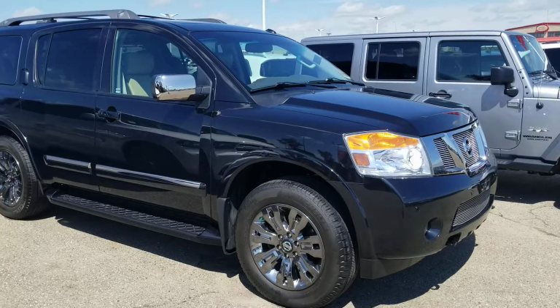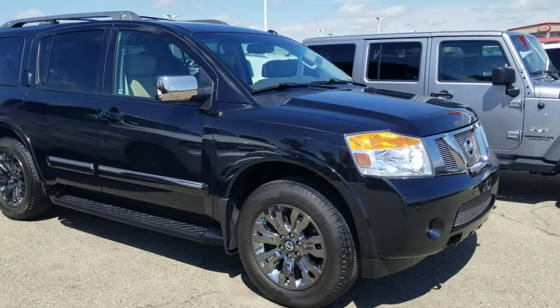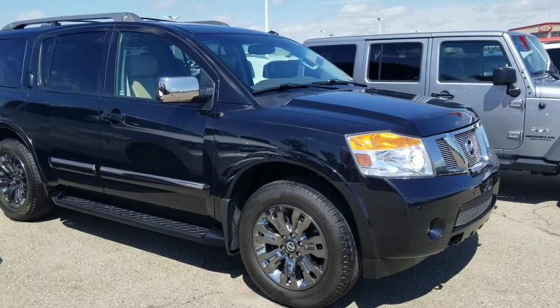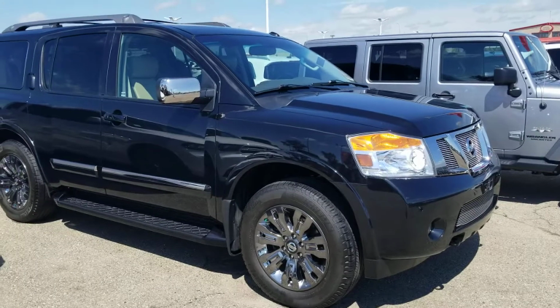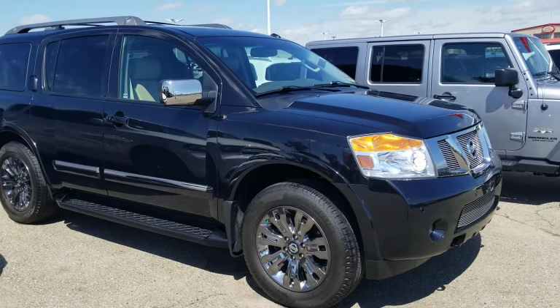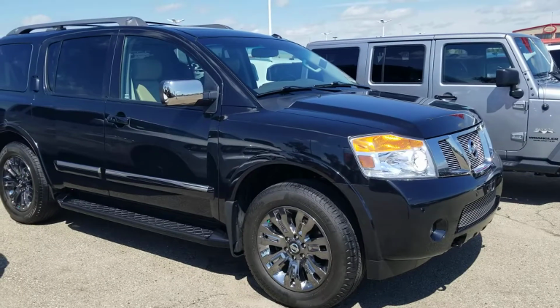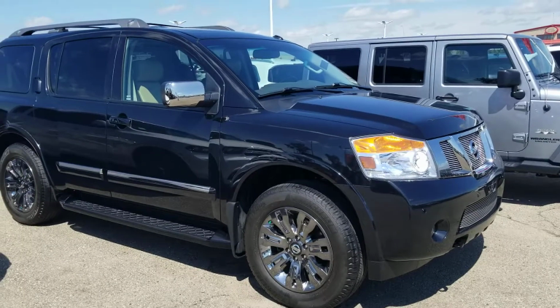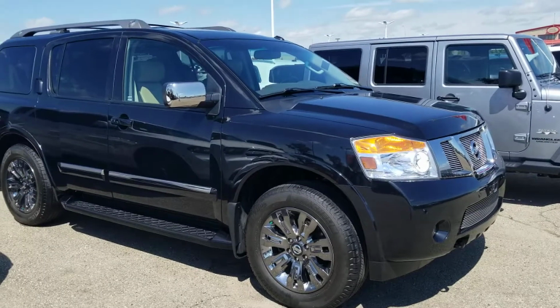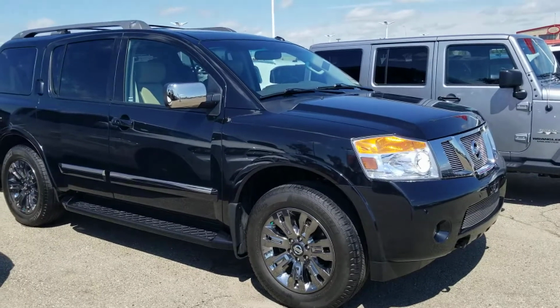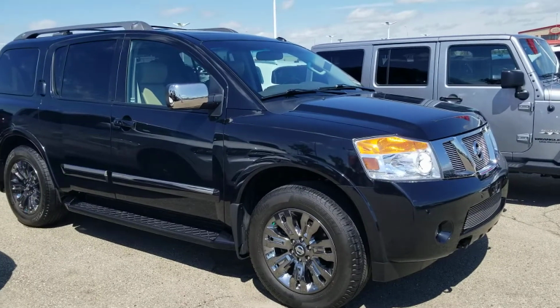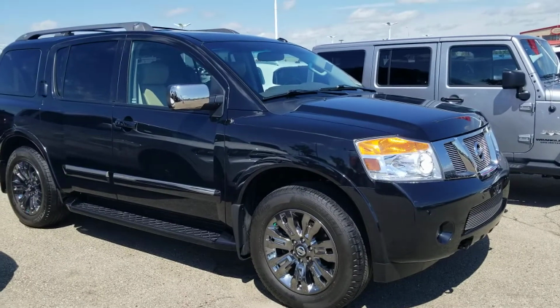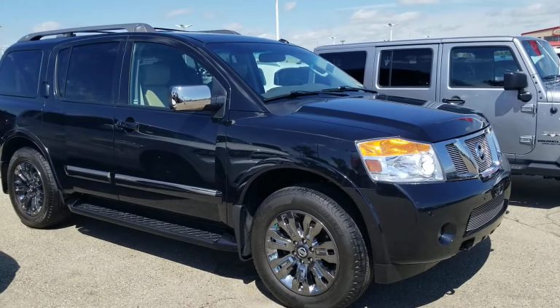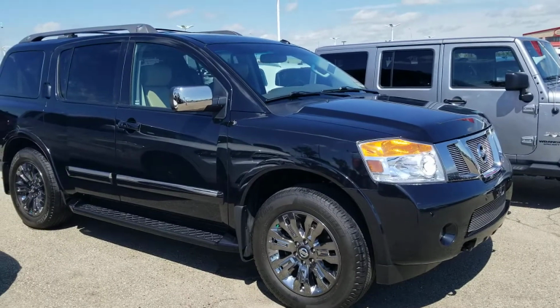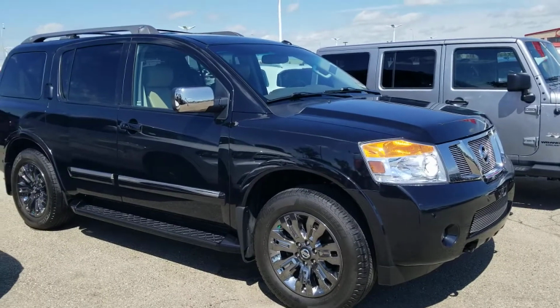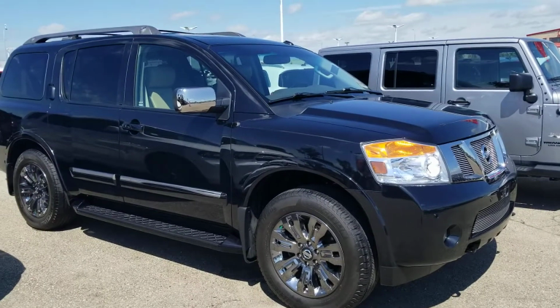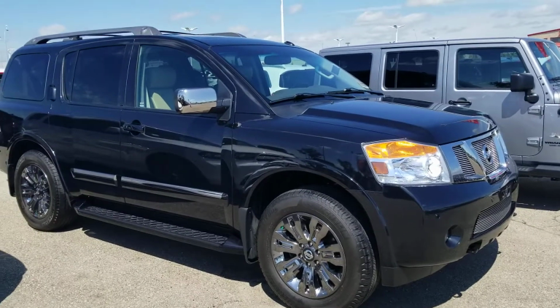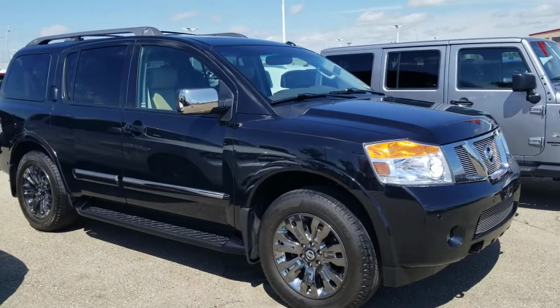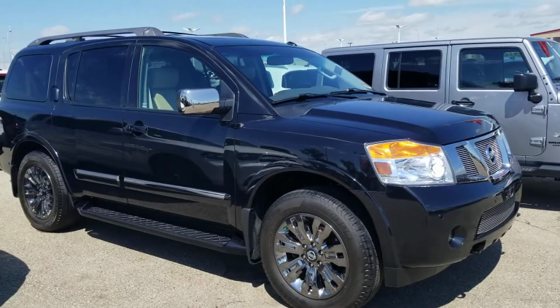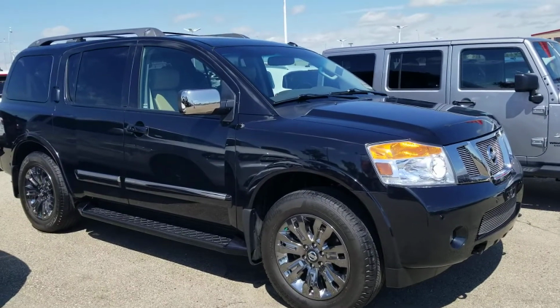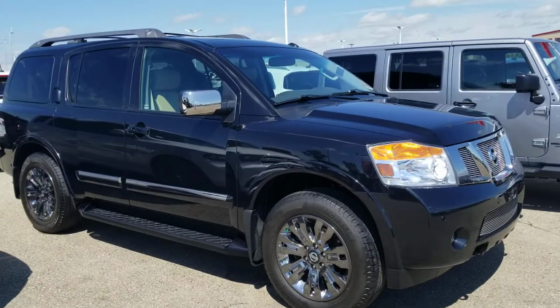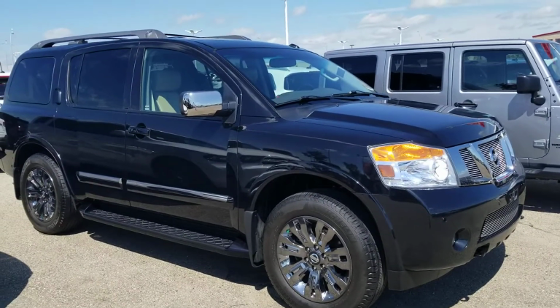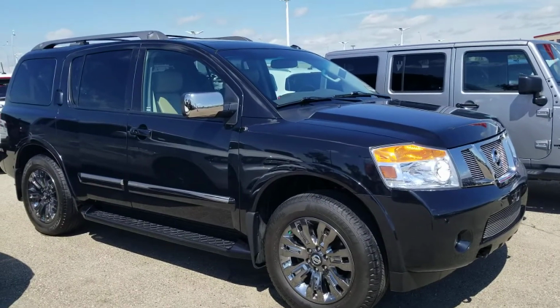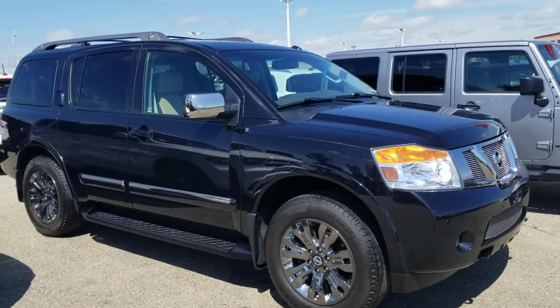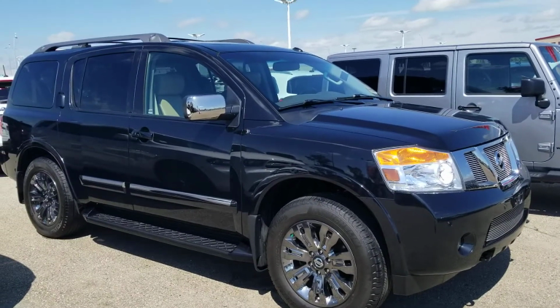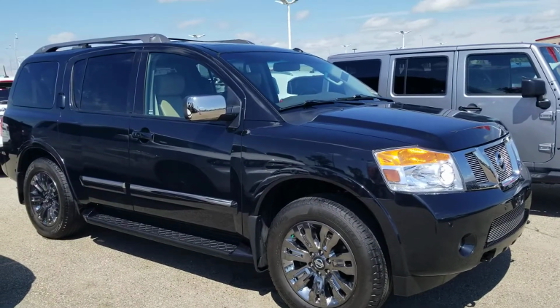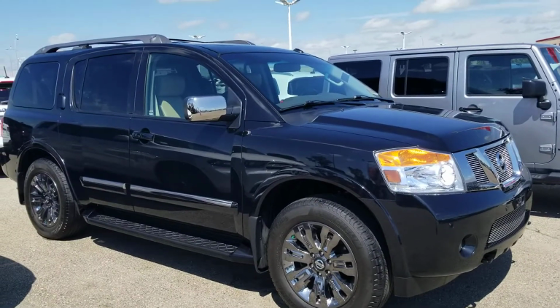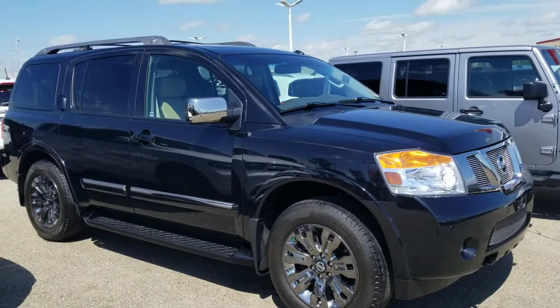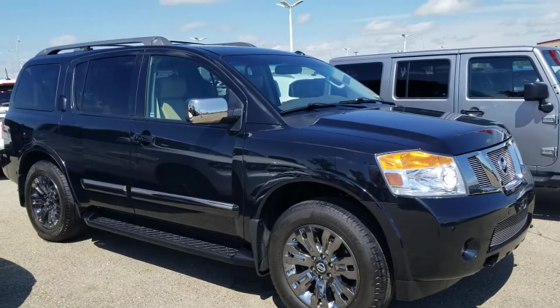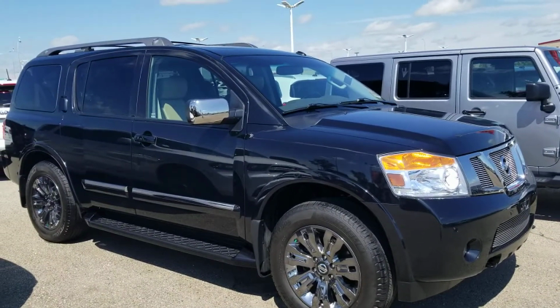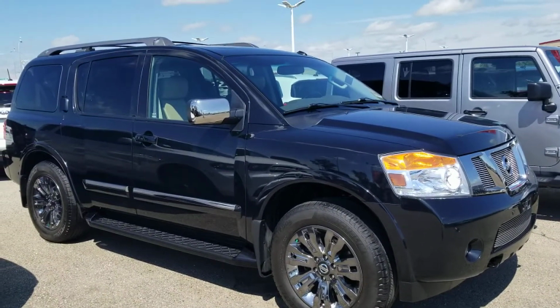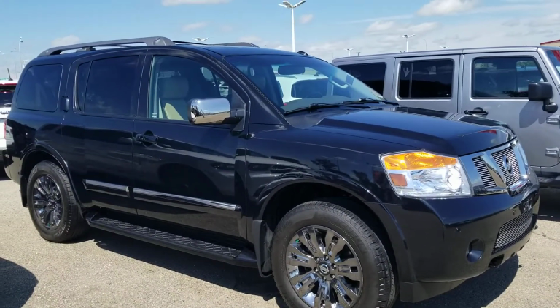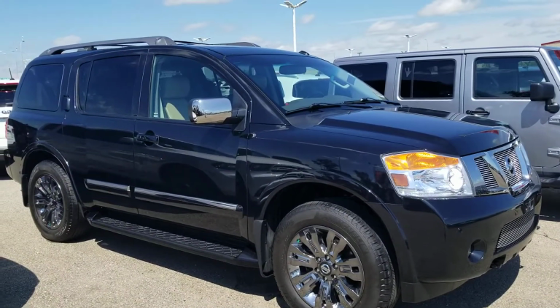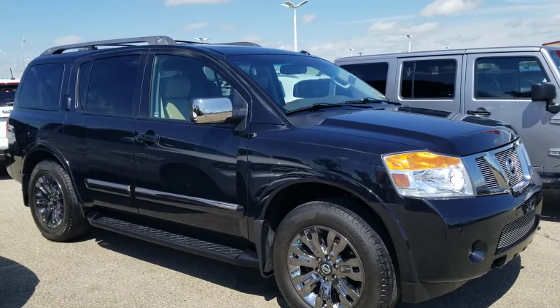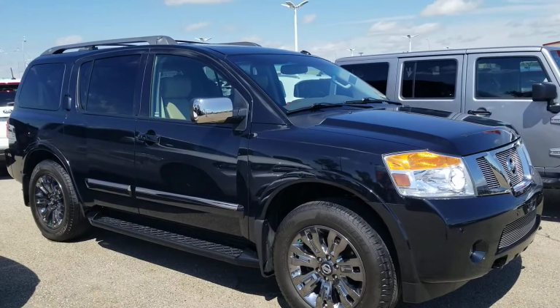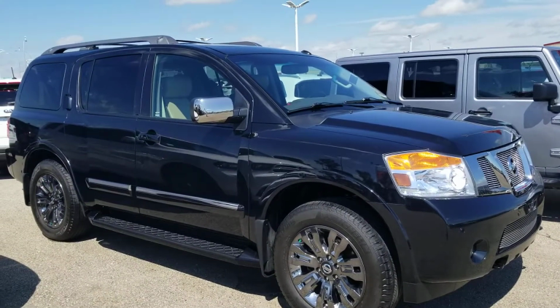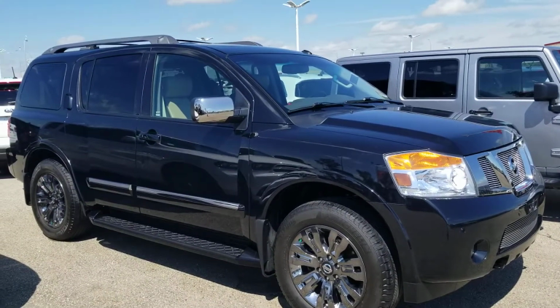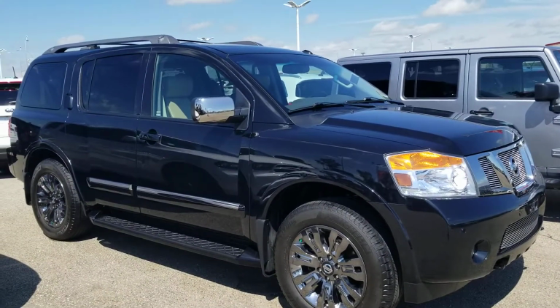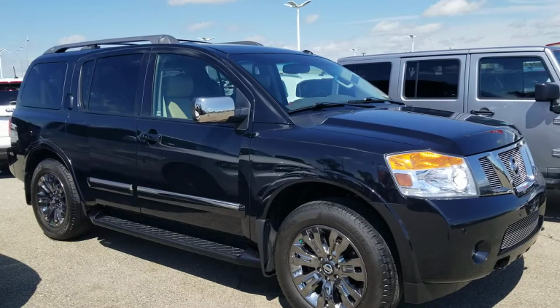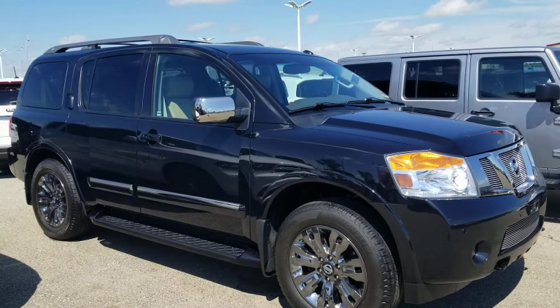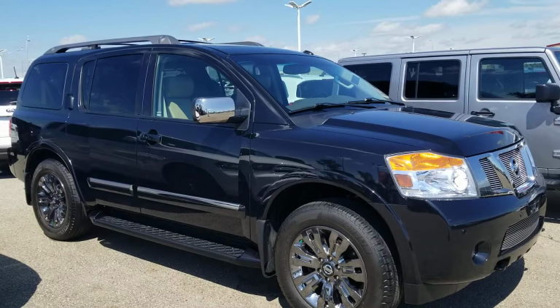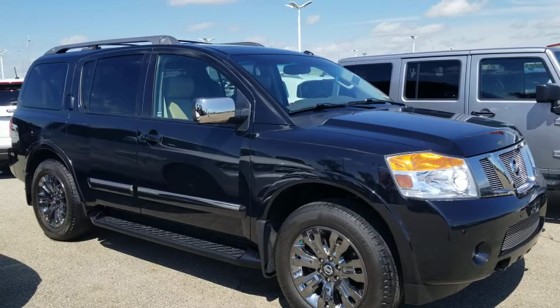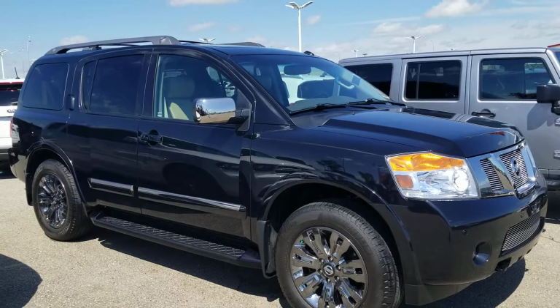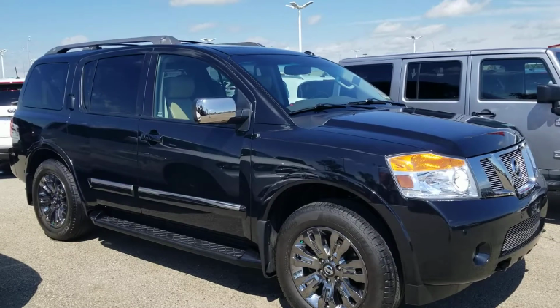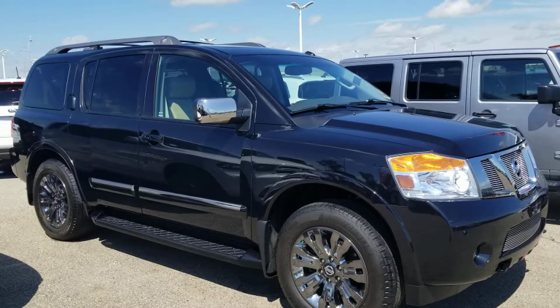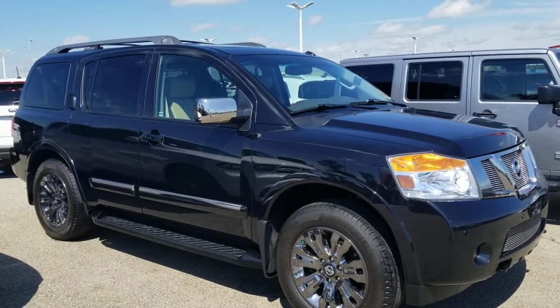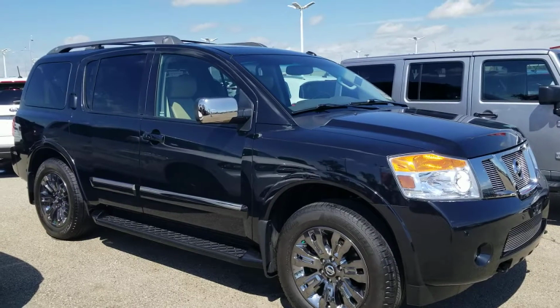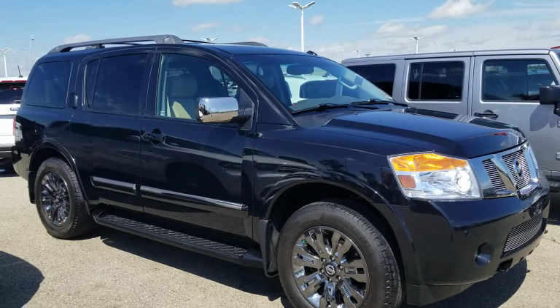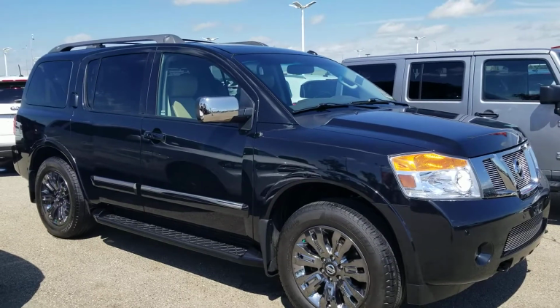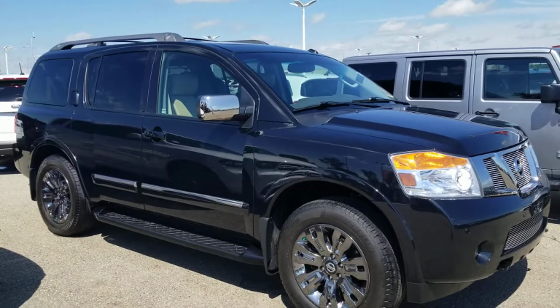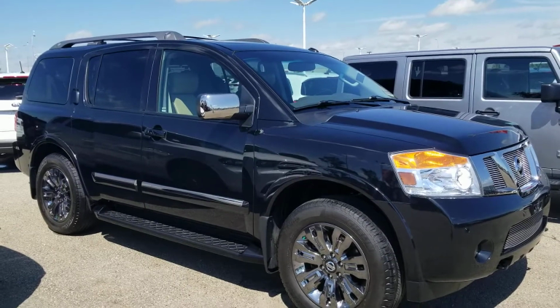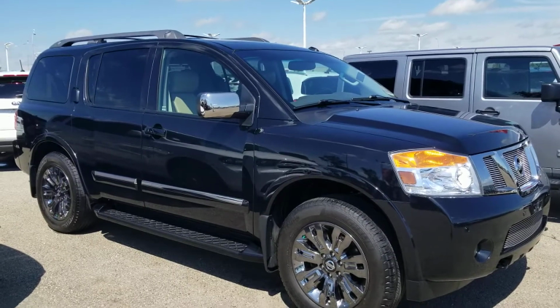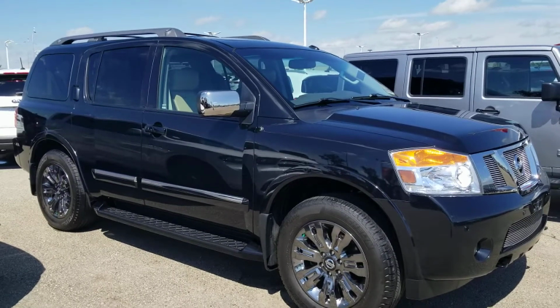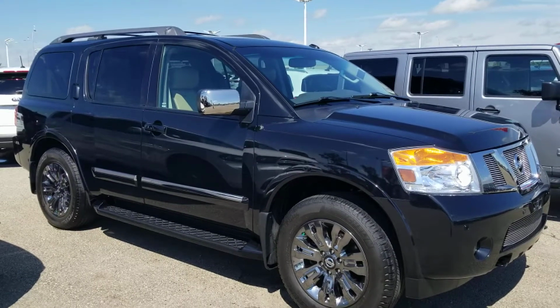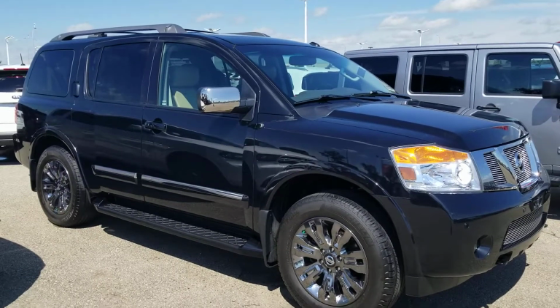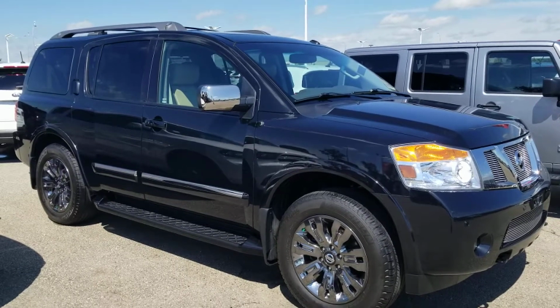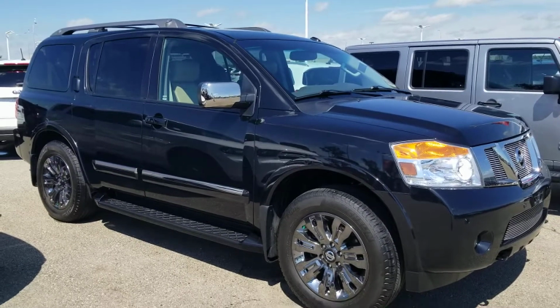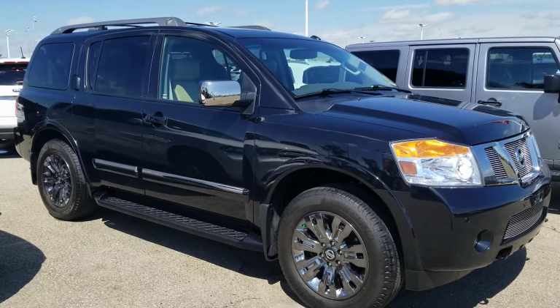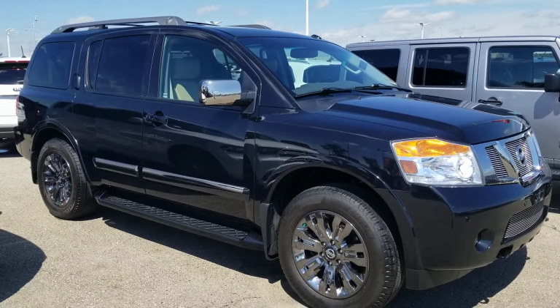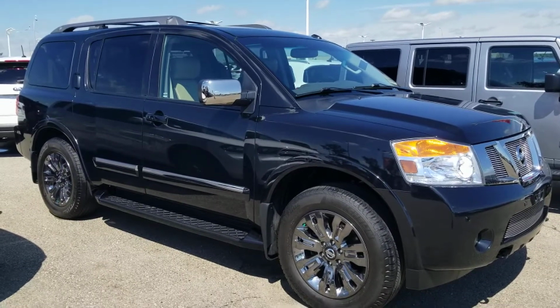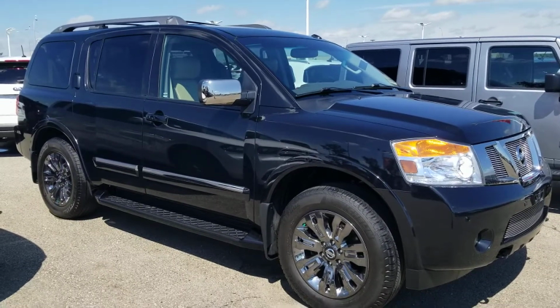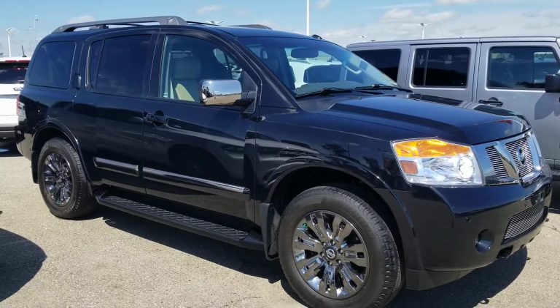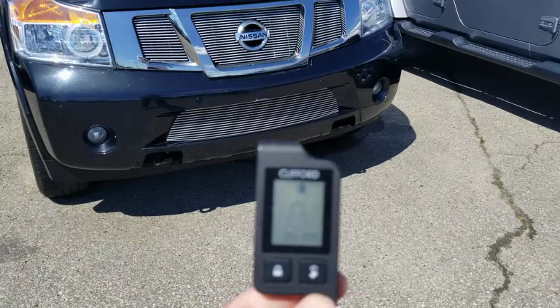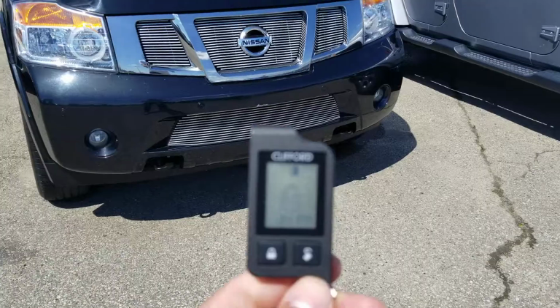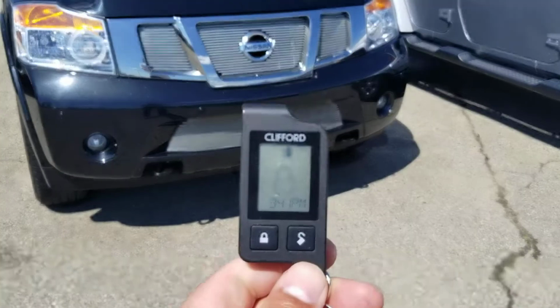Hi Stacey, this is Harpiz from Shiv Nissan, sending you a quick video on this beautiful 2015 Nissan Armada. This is the Platinum Reserve.